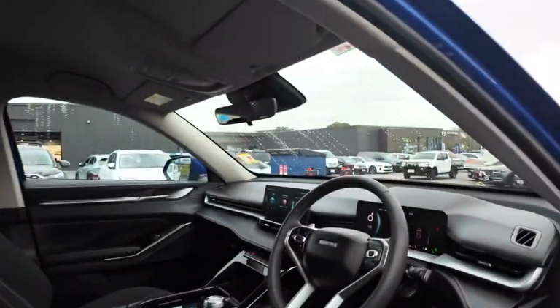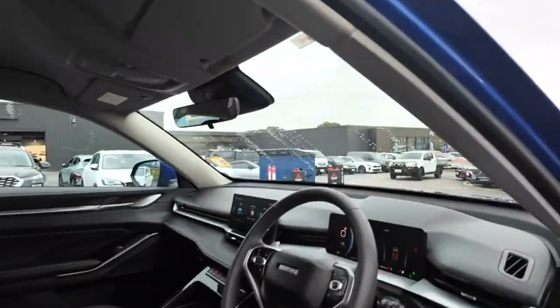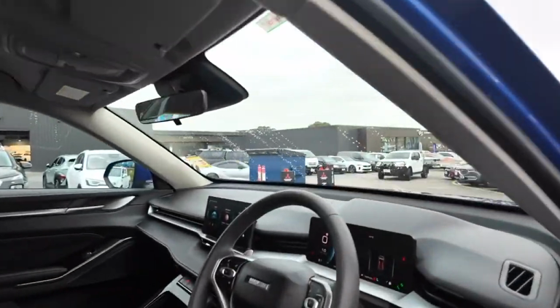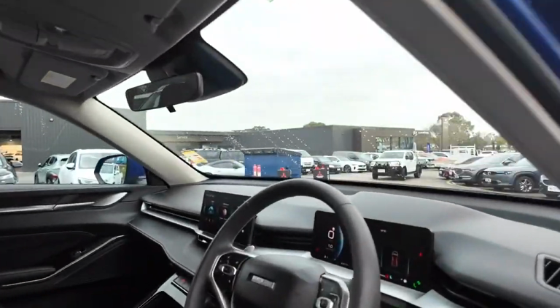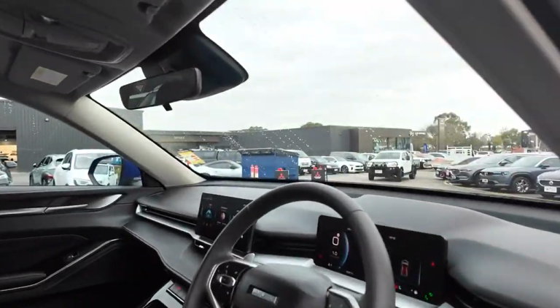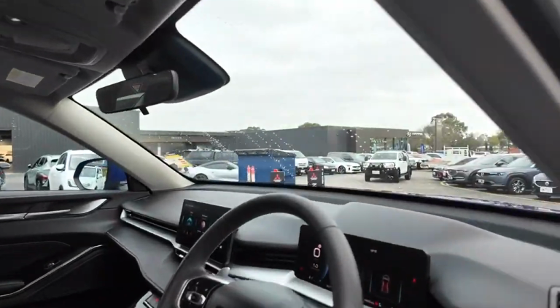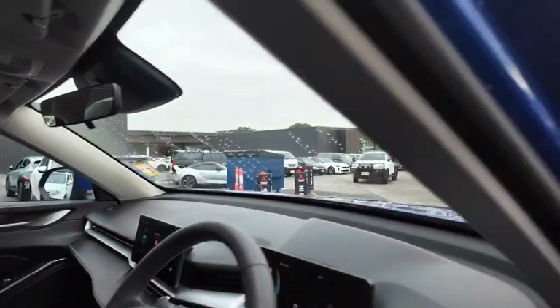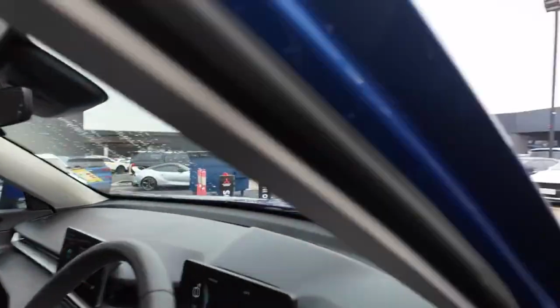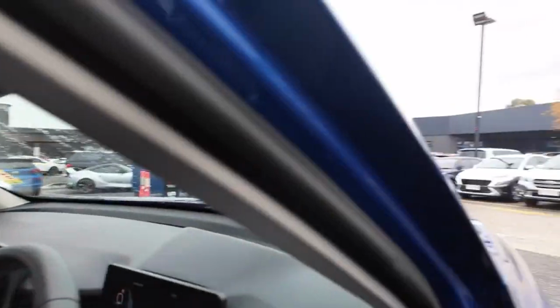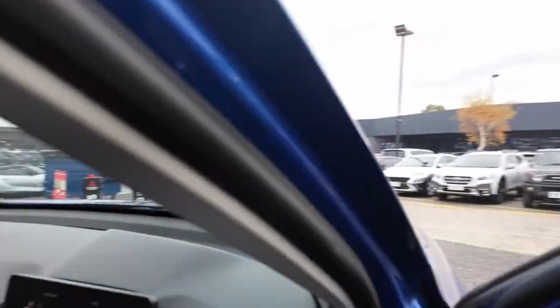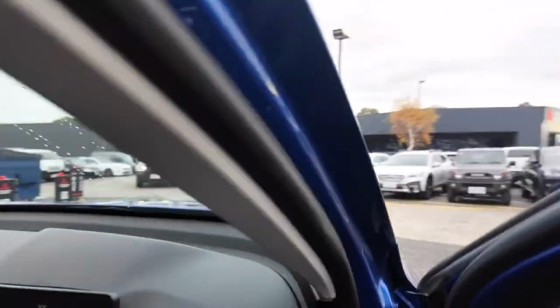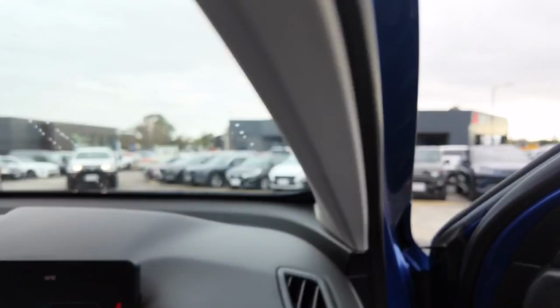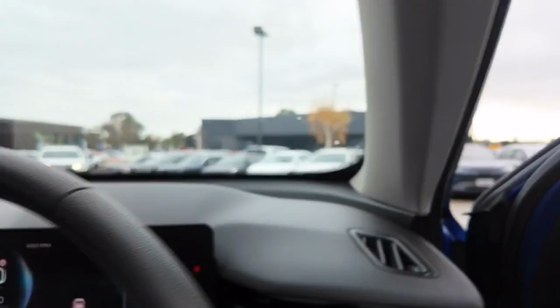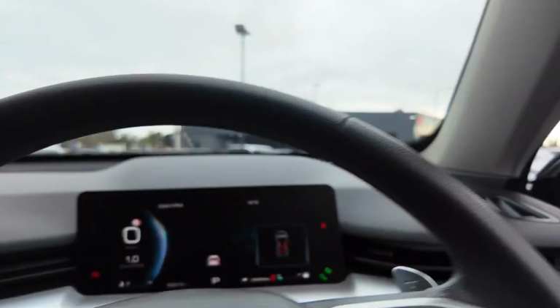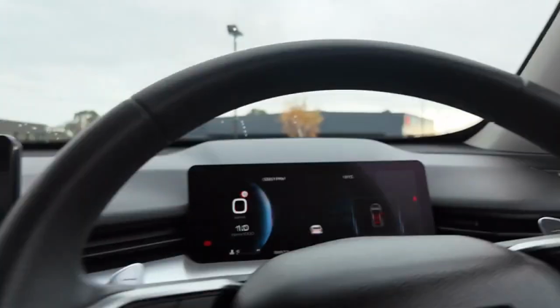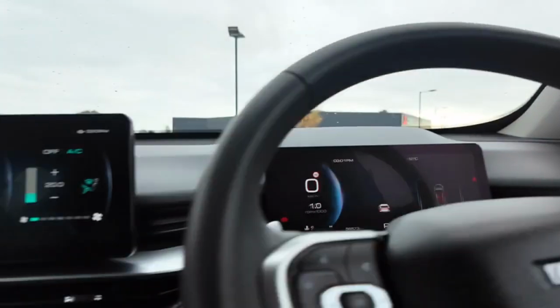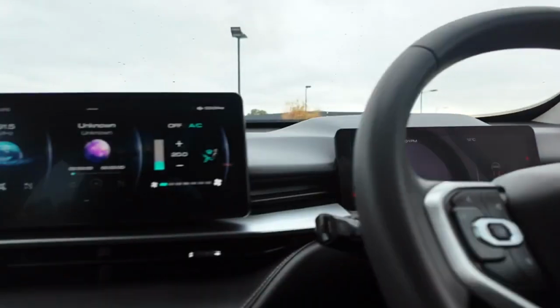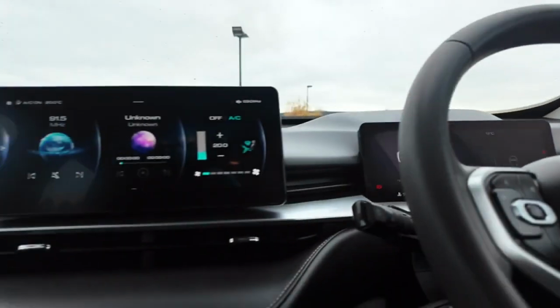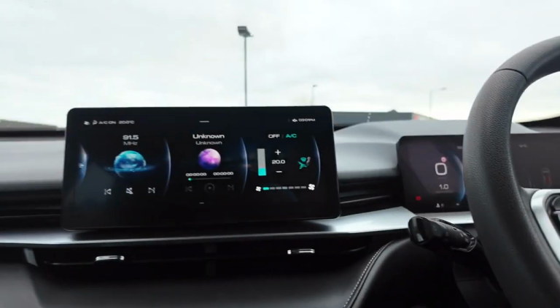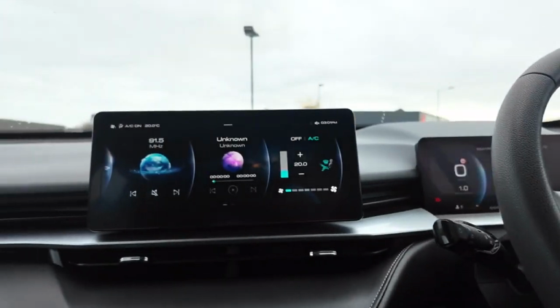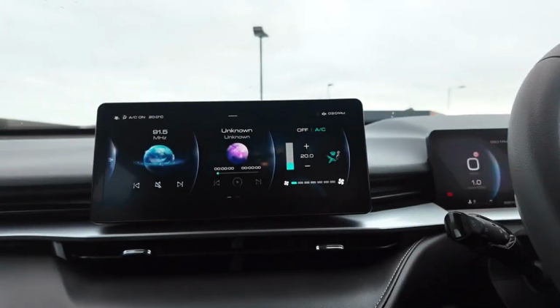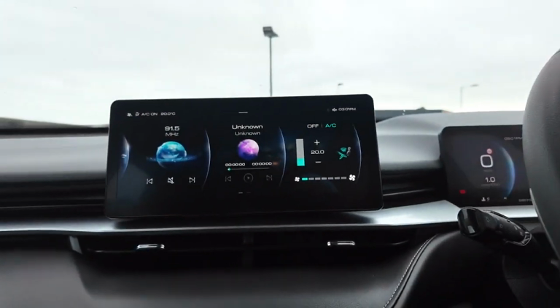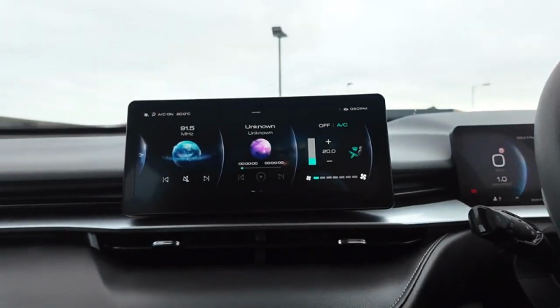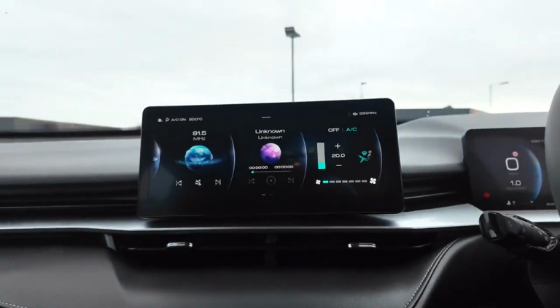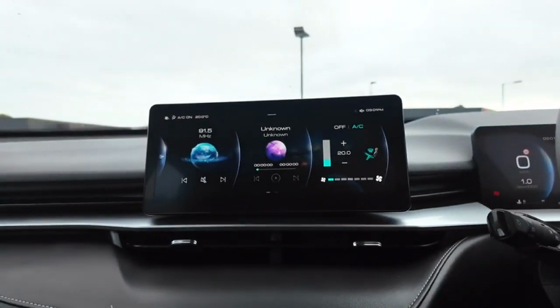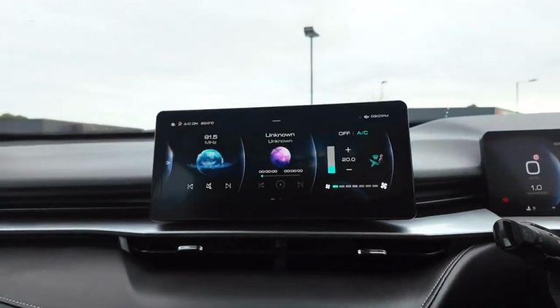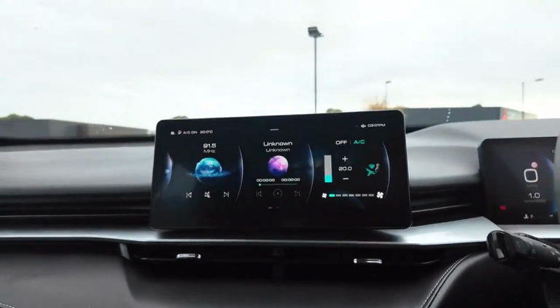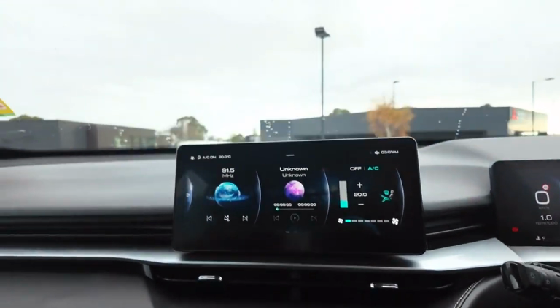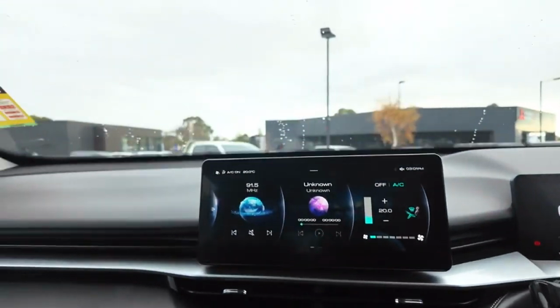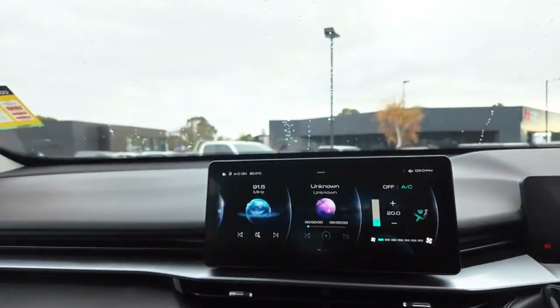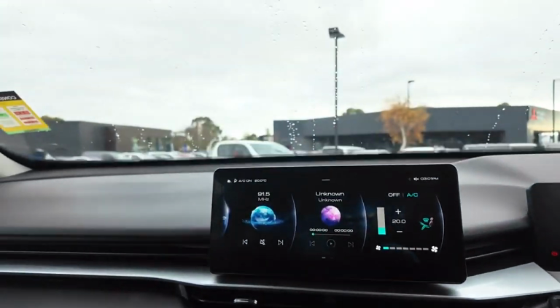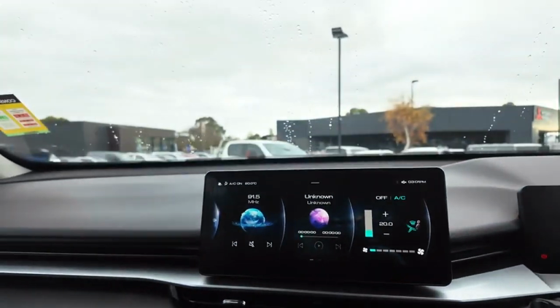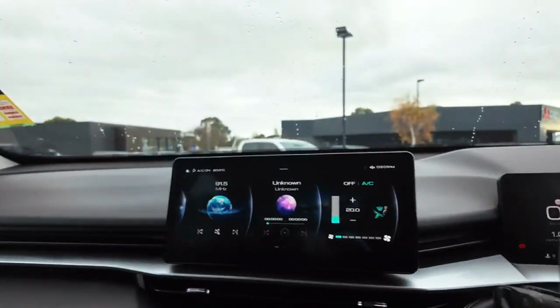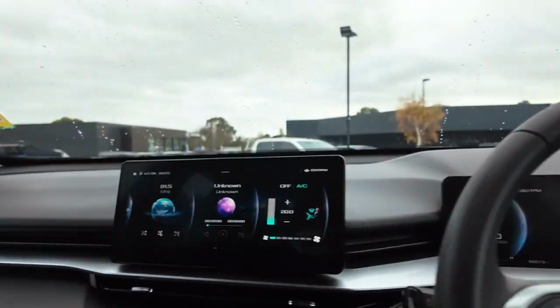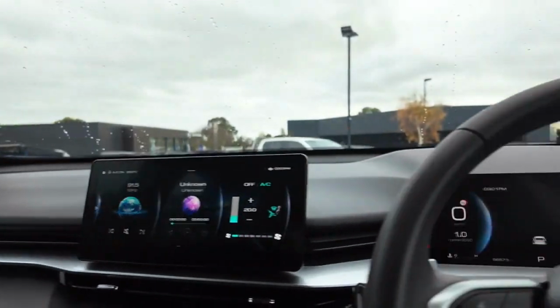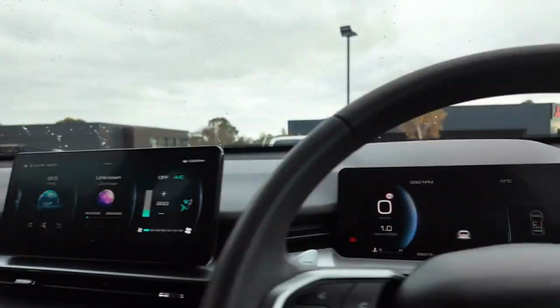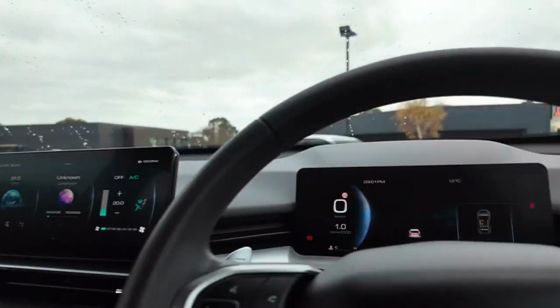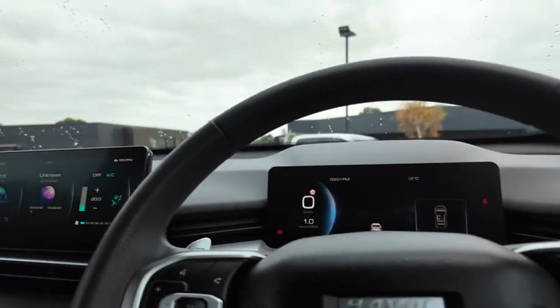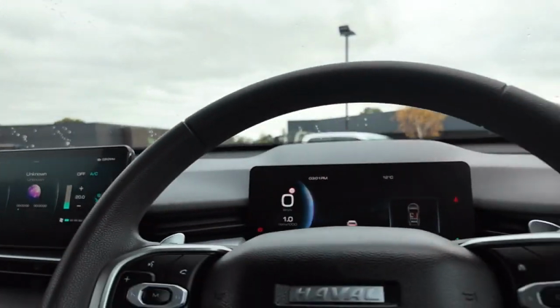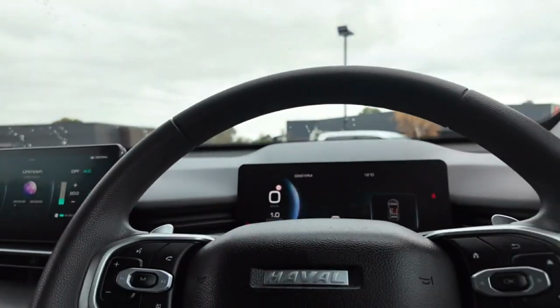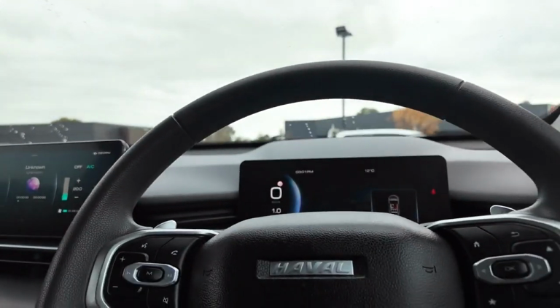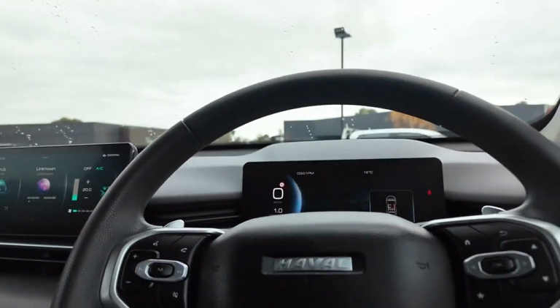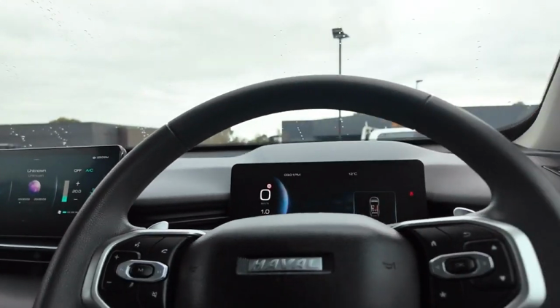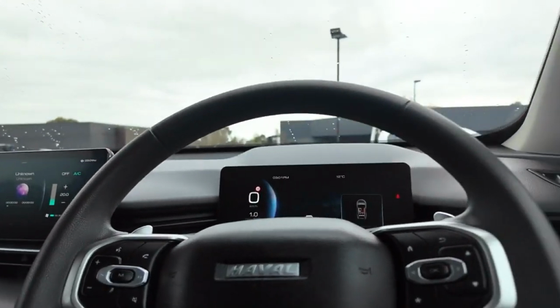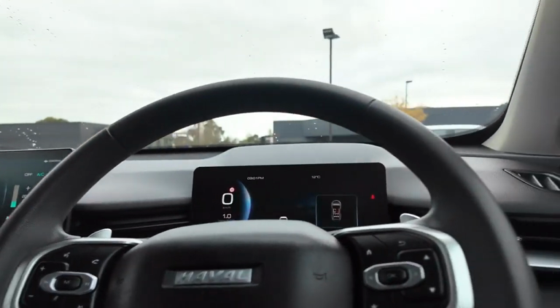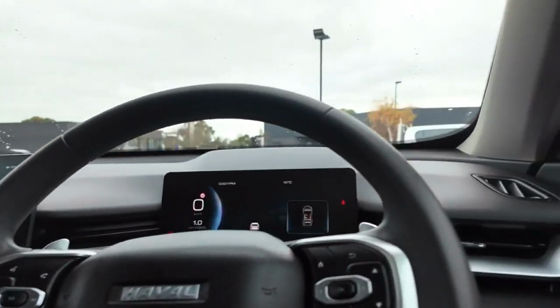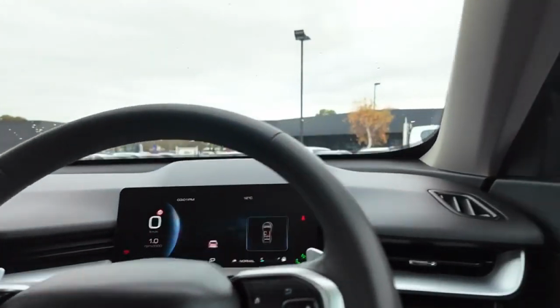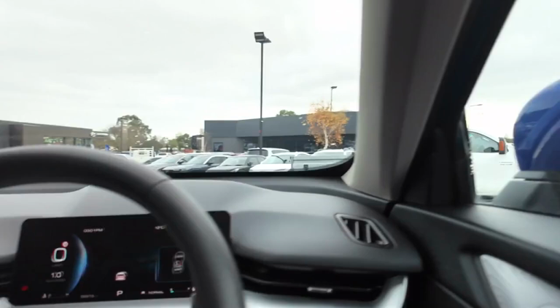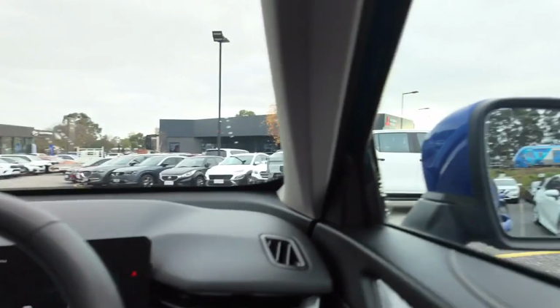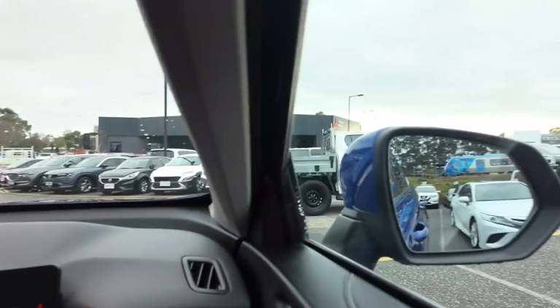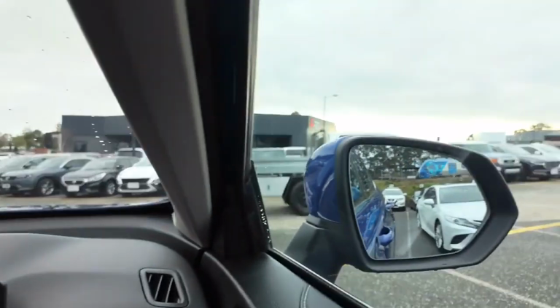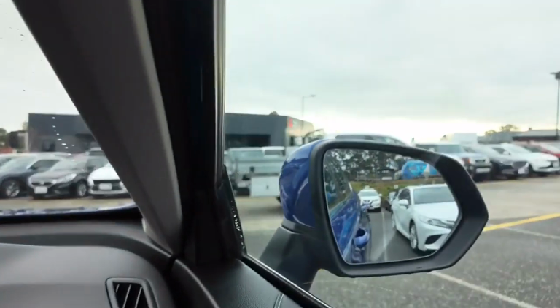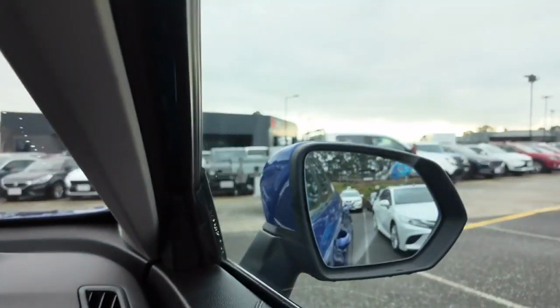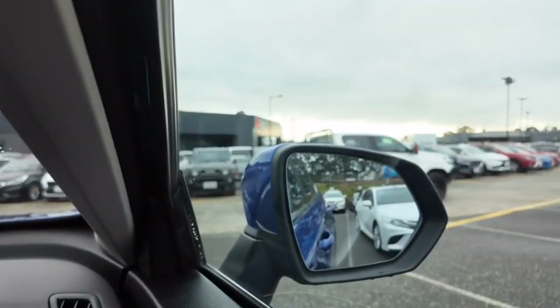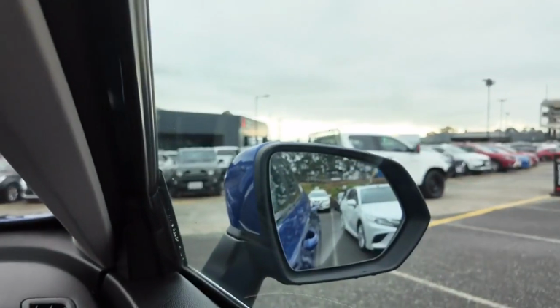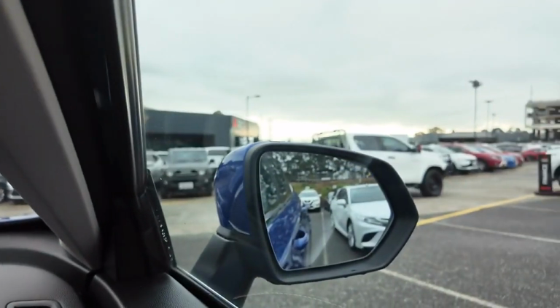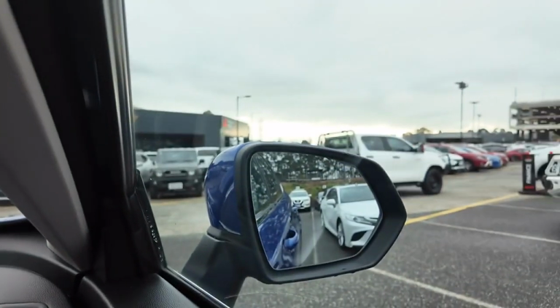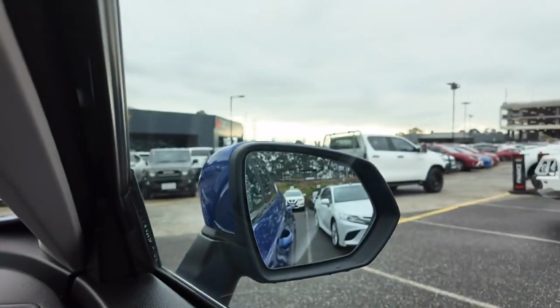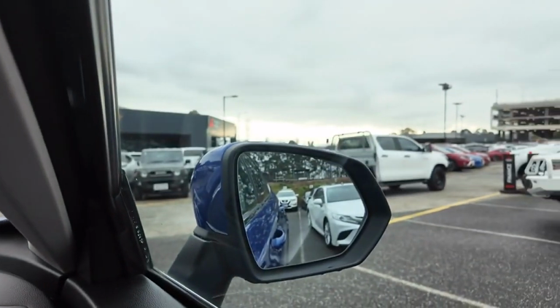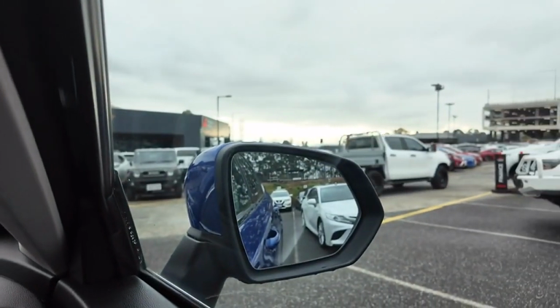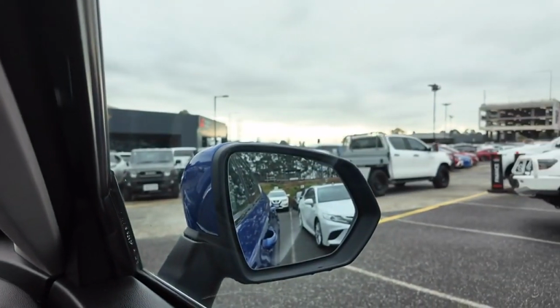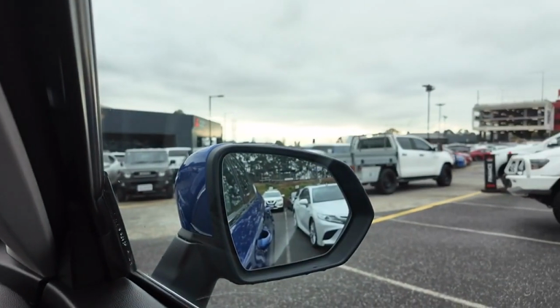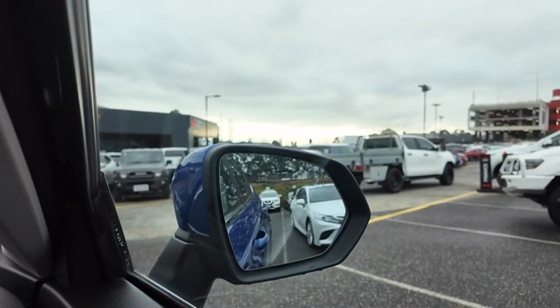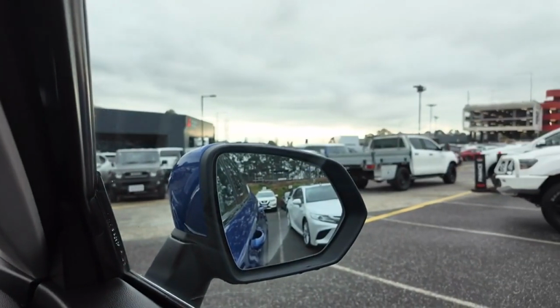This particular model also has blind spot sensors — I didn't mention that at the start, sorry. But they are there; you can see the little image on that mirror.